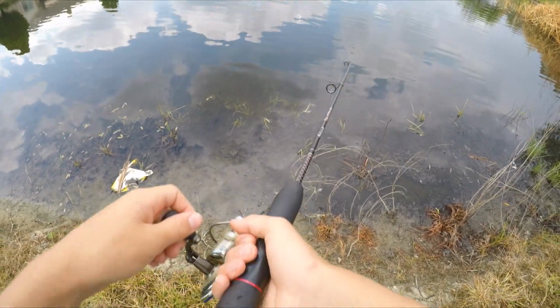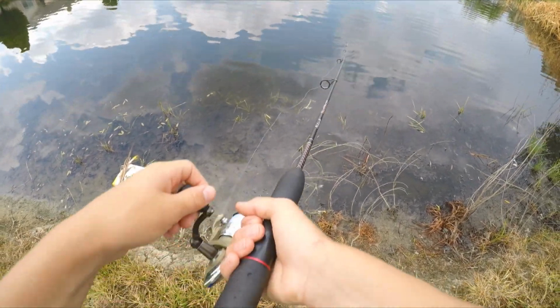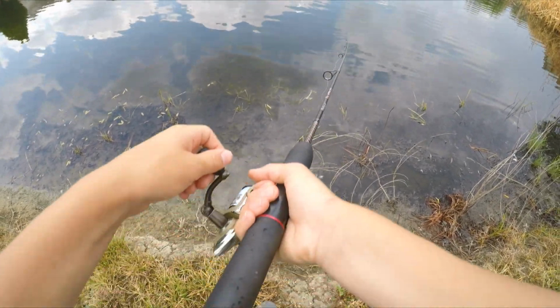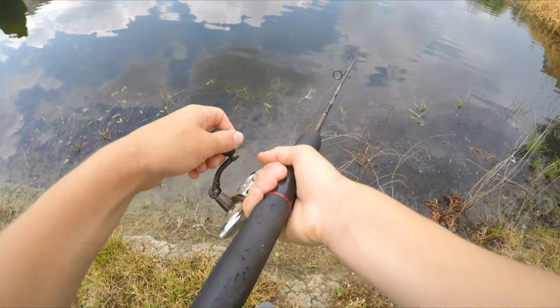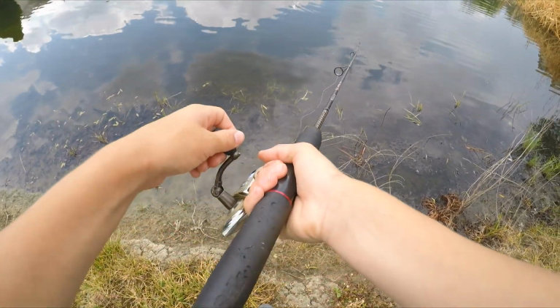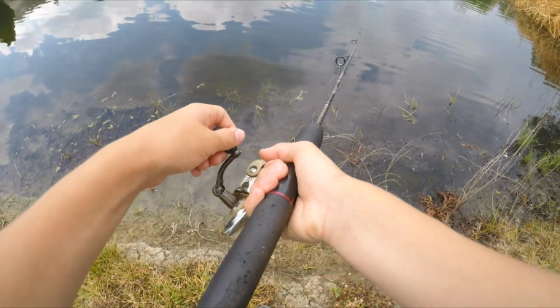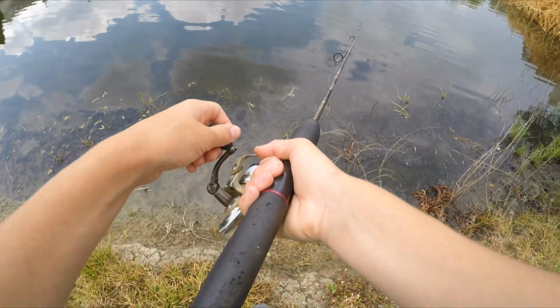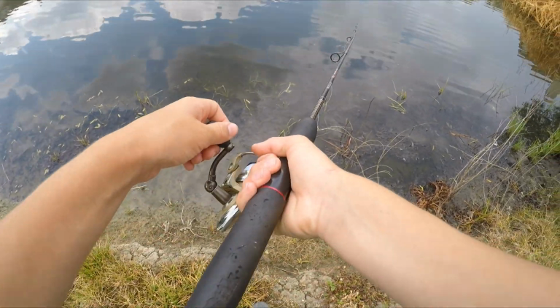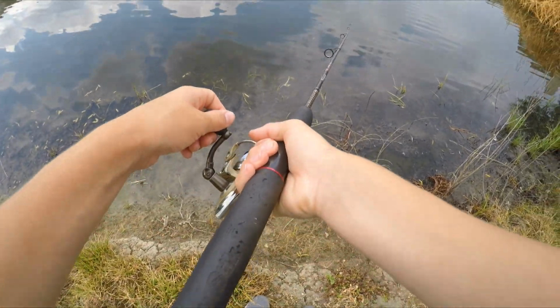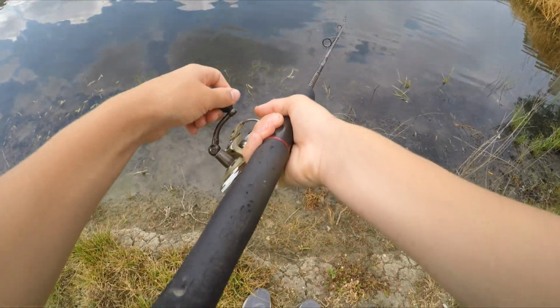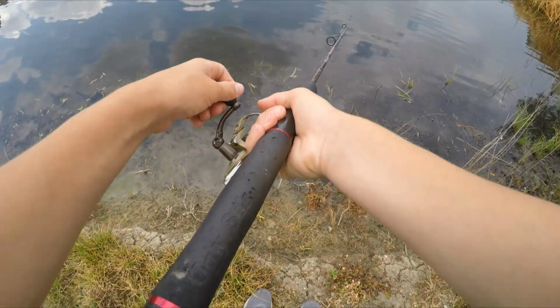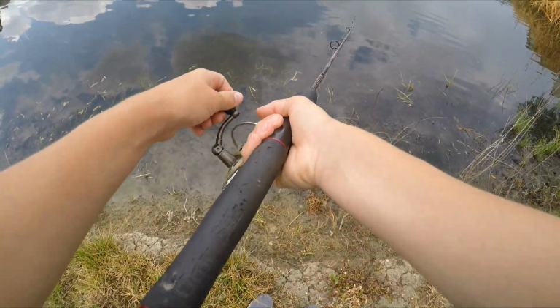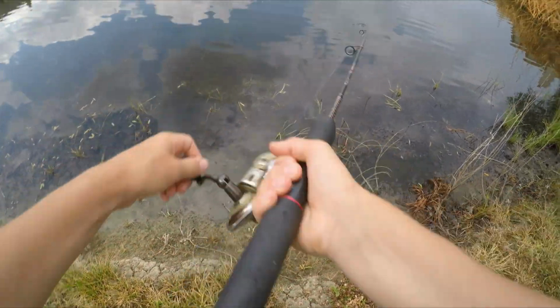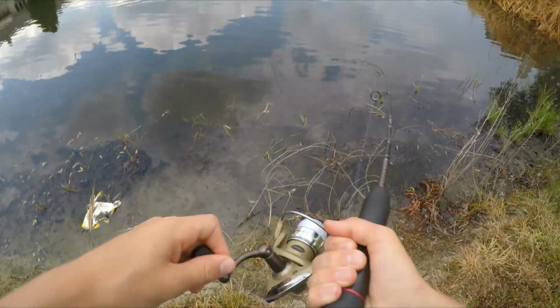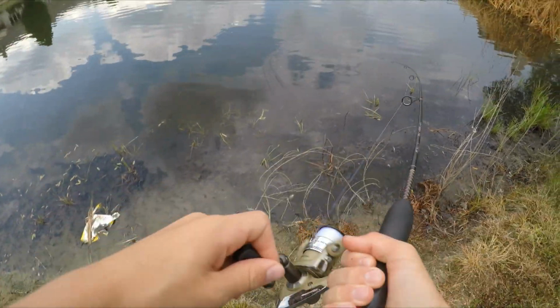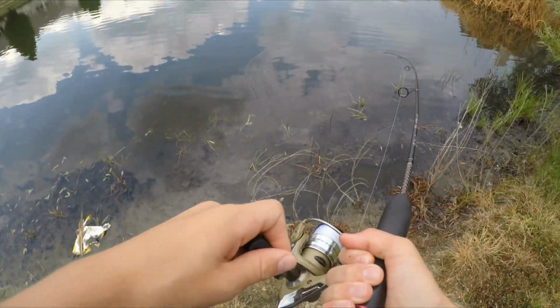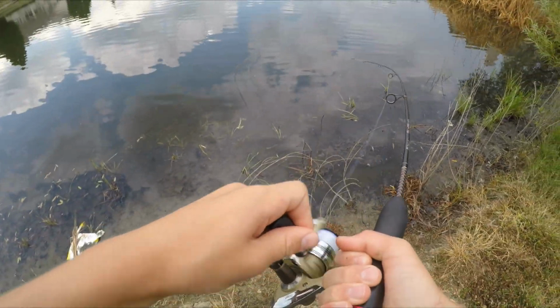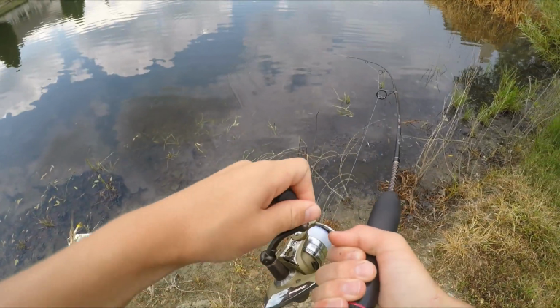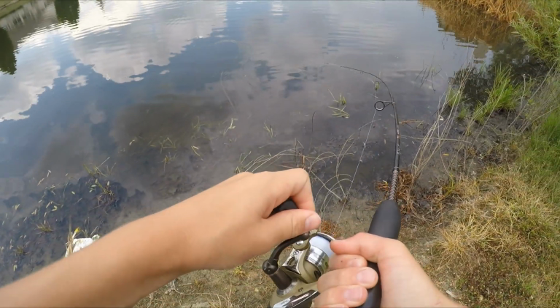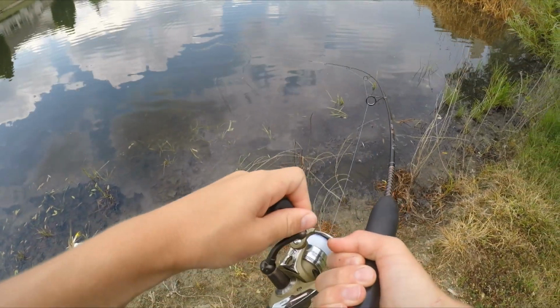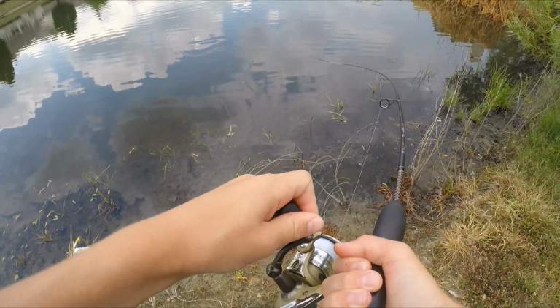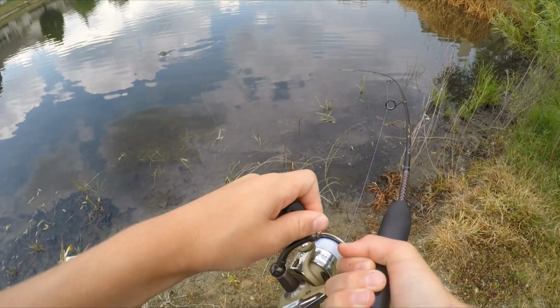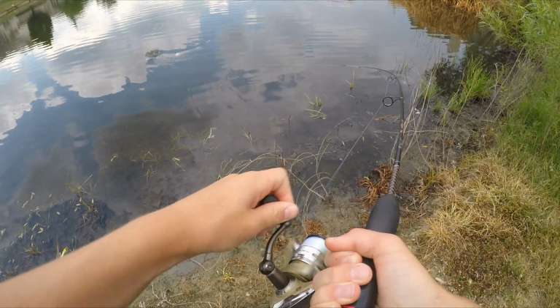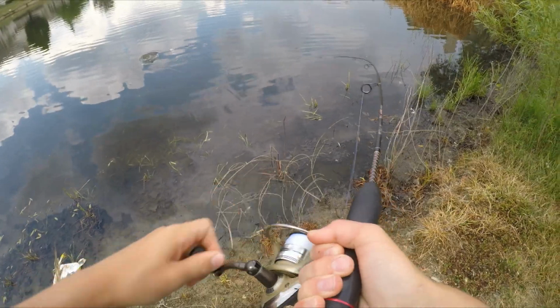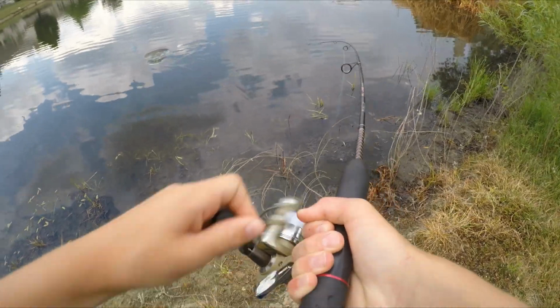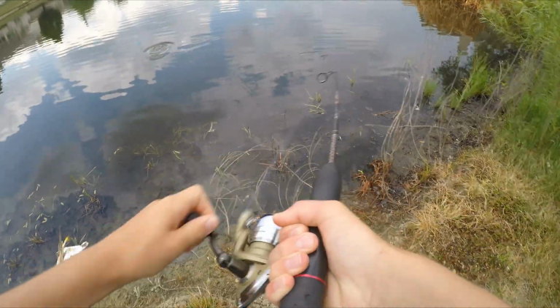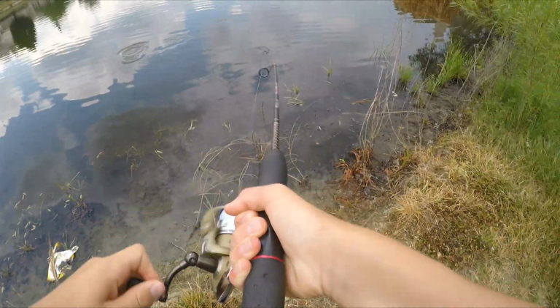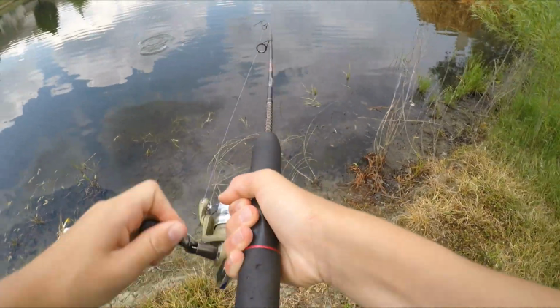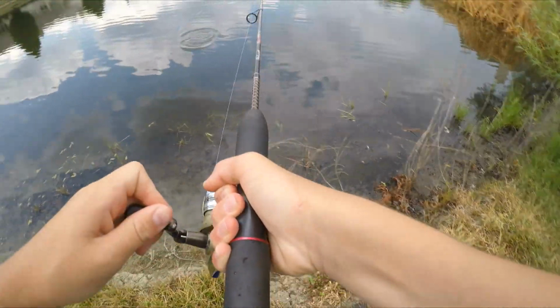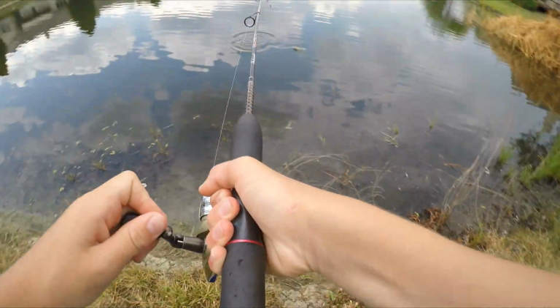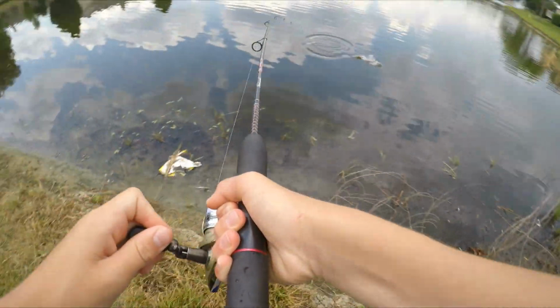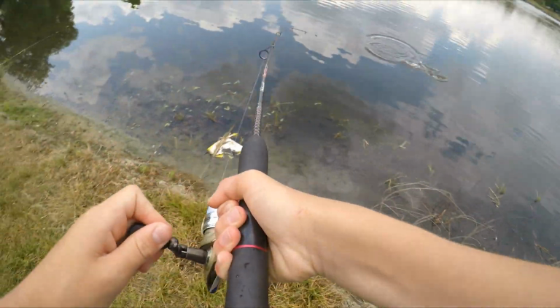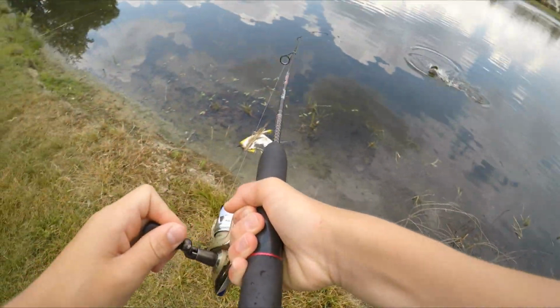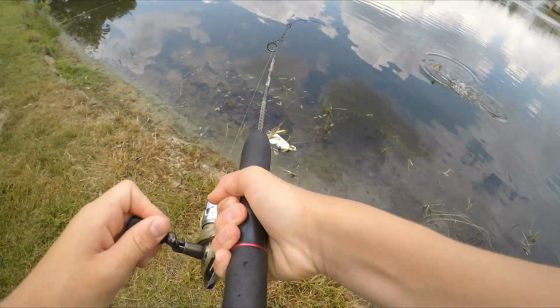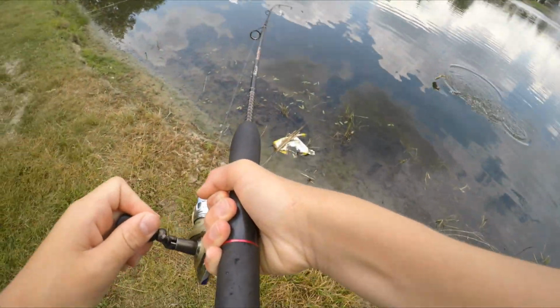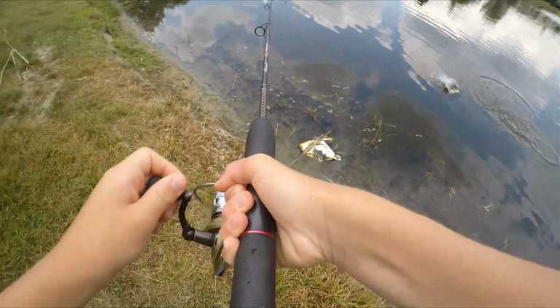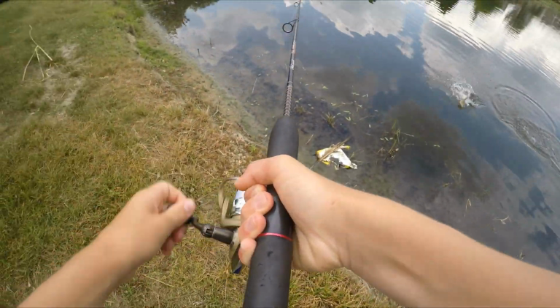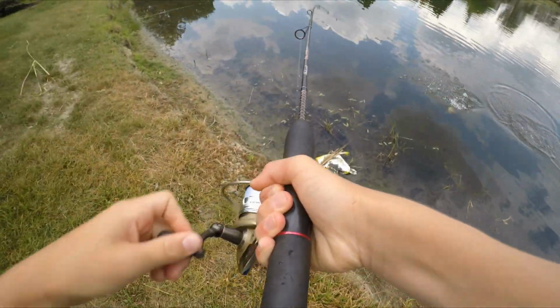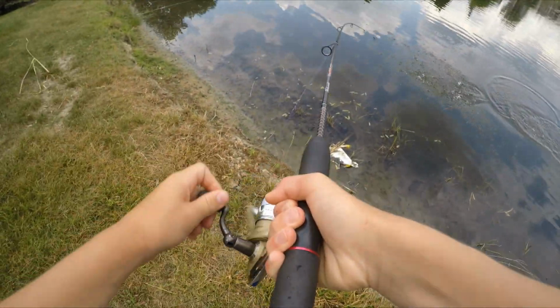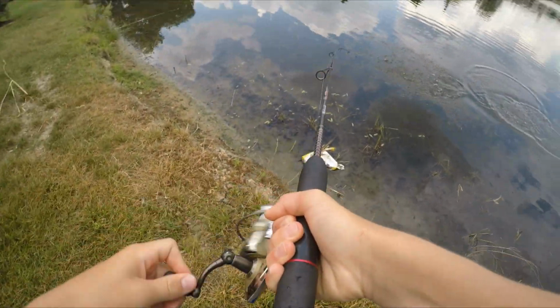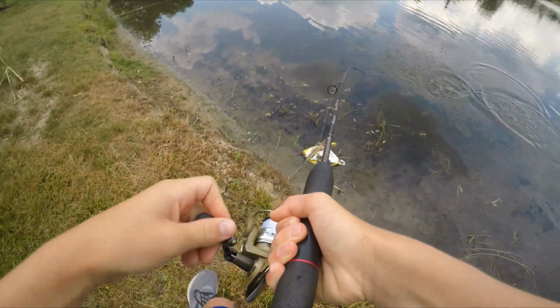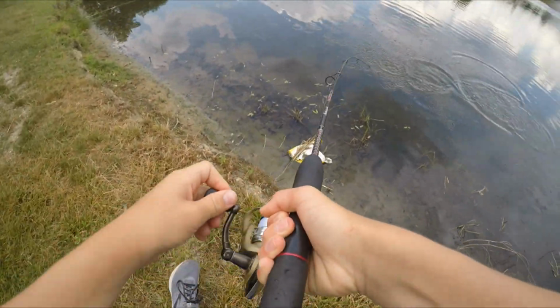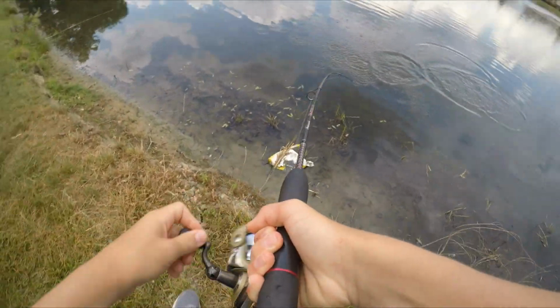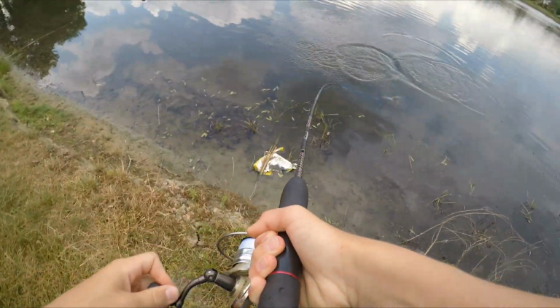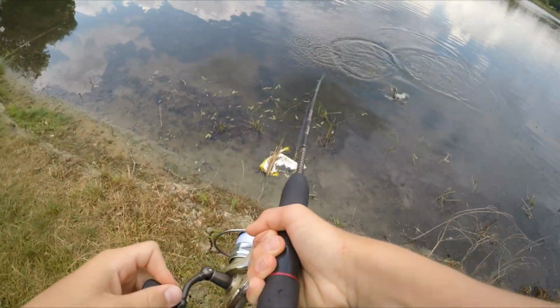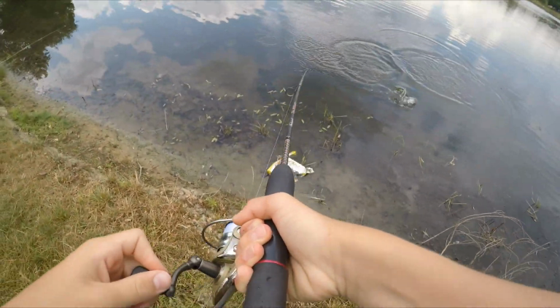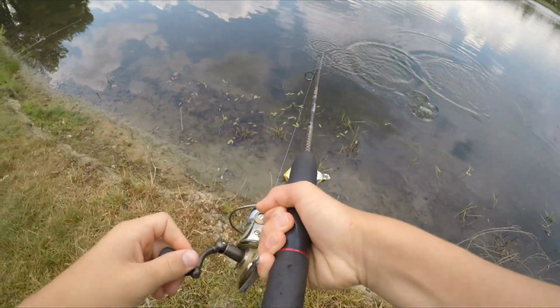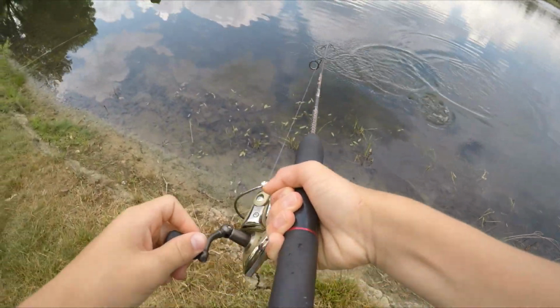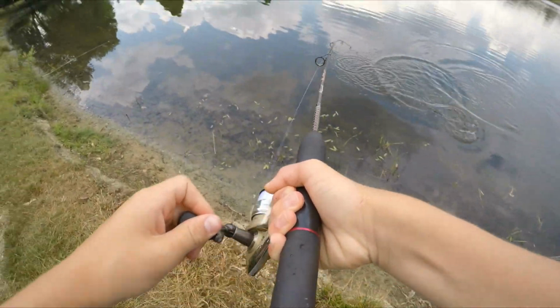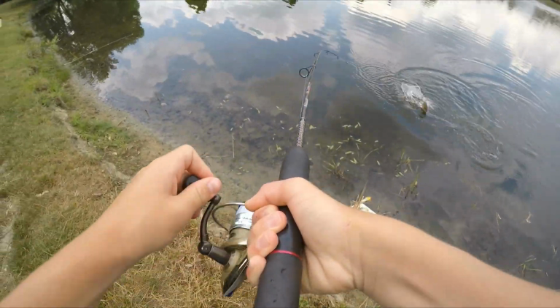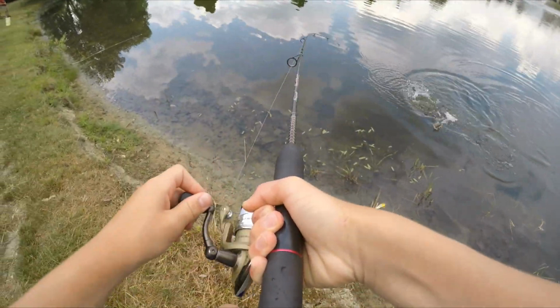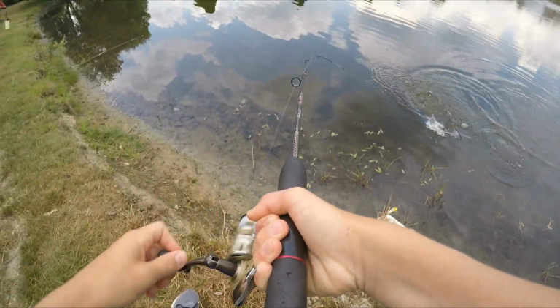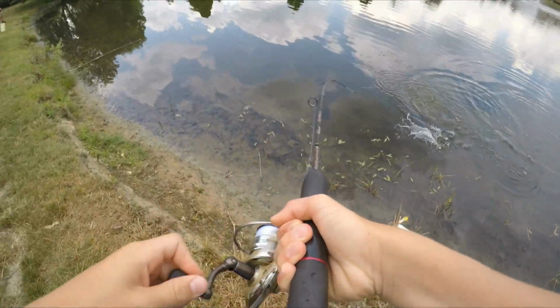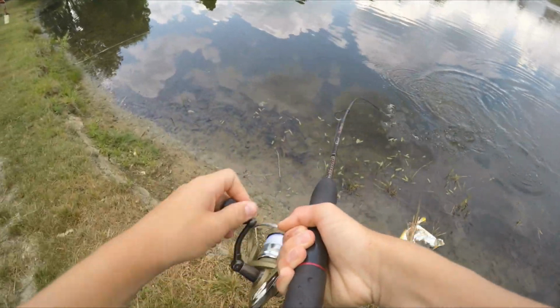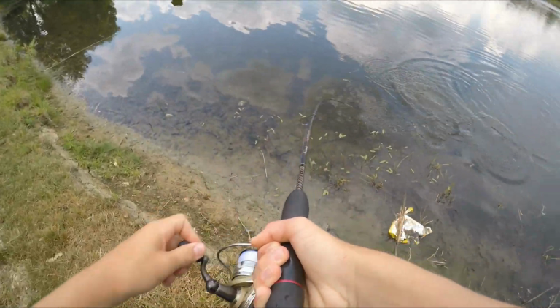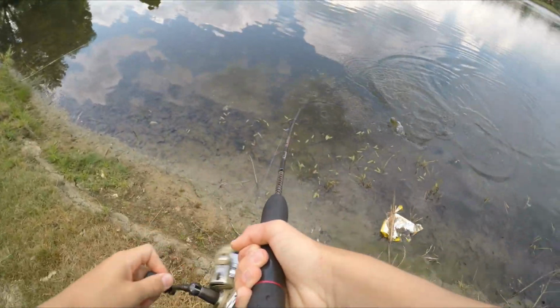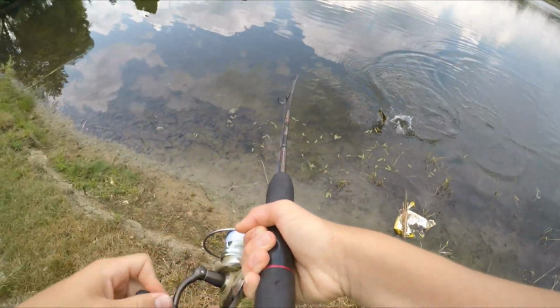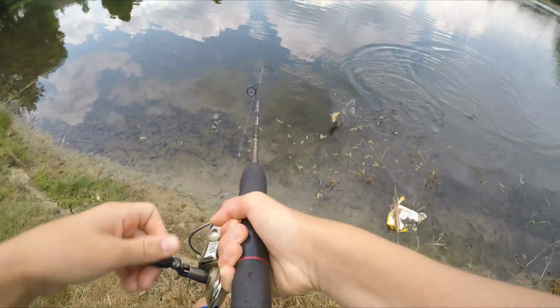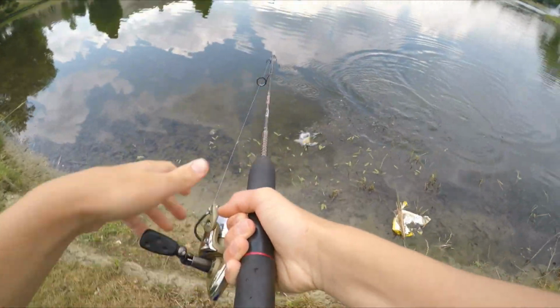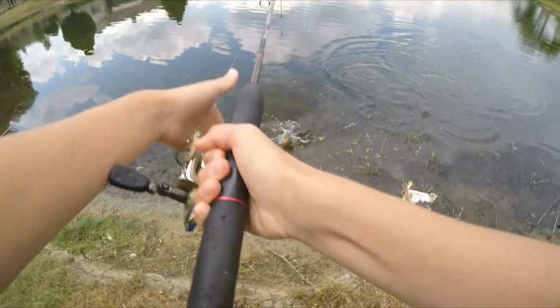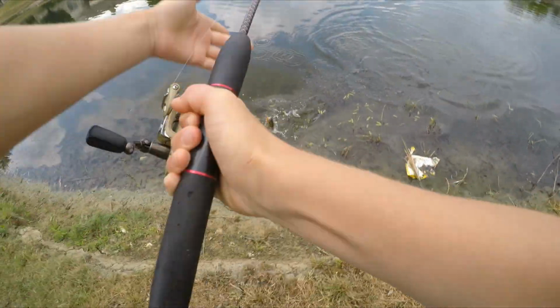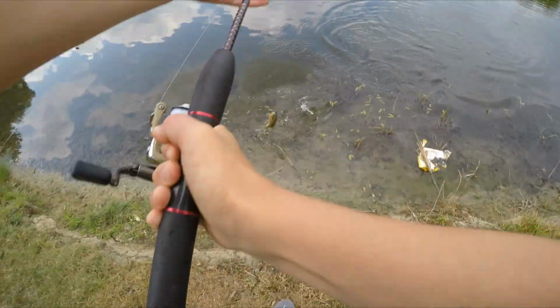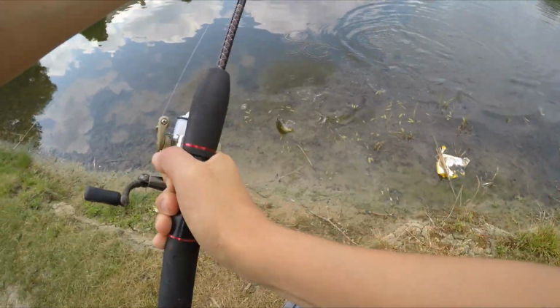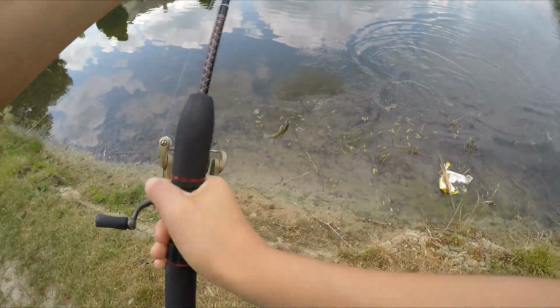Oh! Giant bluegill just ate it. I got him. I got the giant bluegill. Yes!